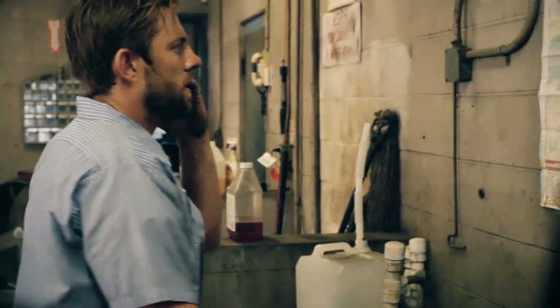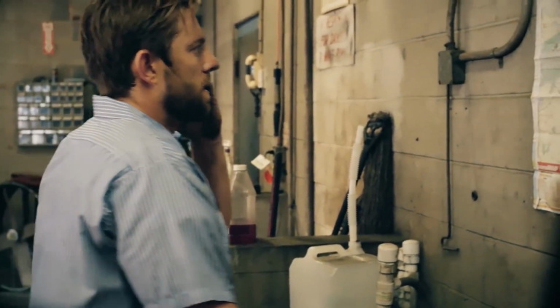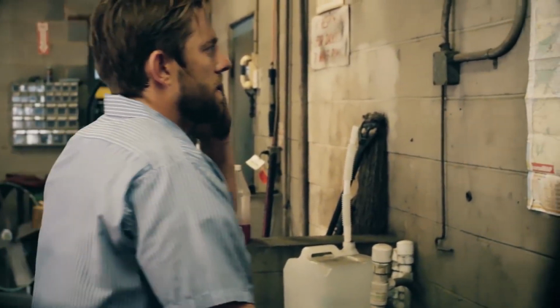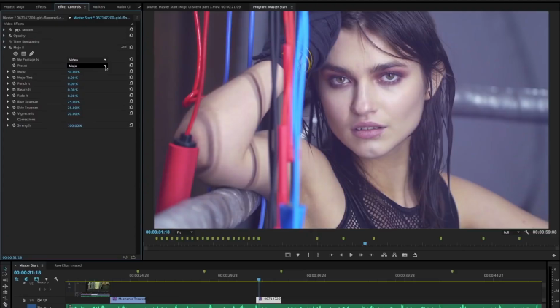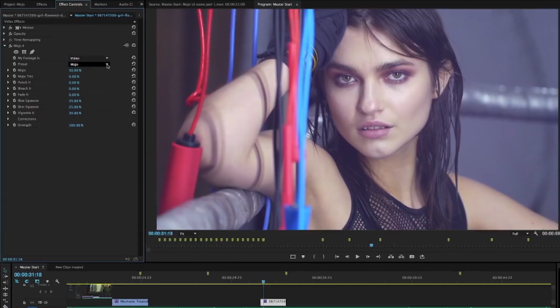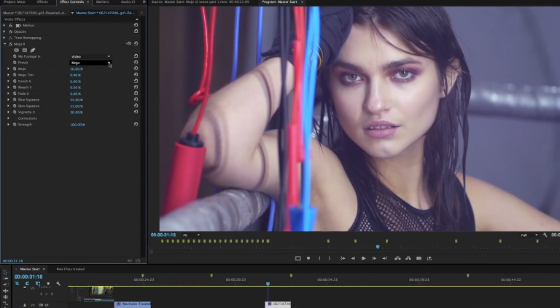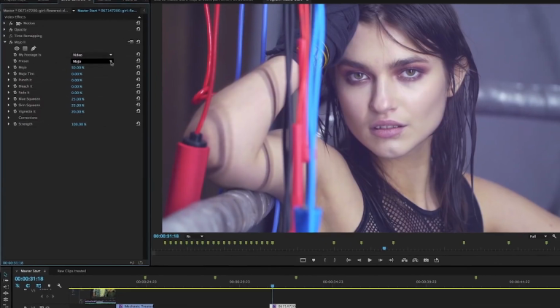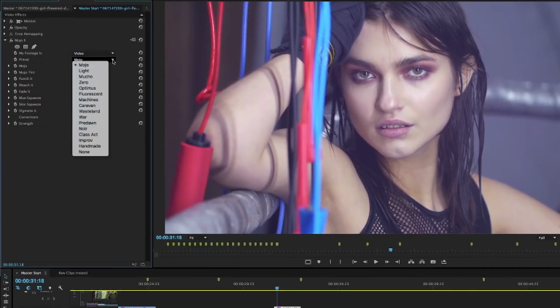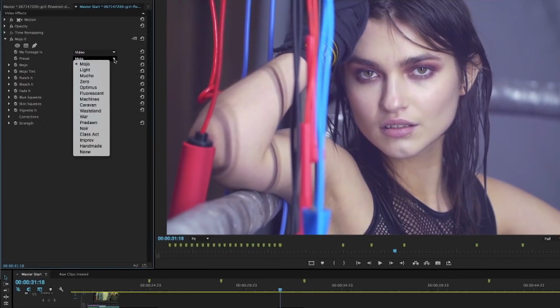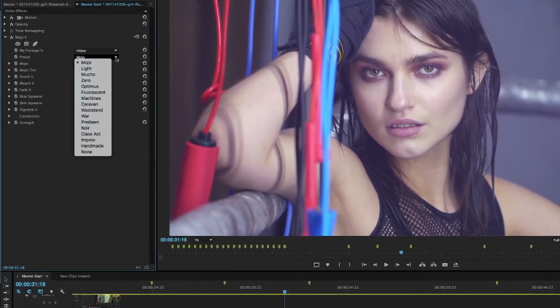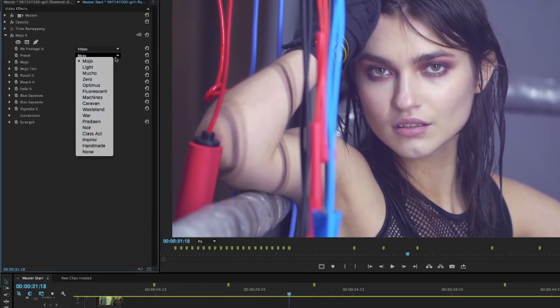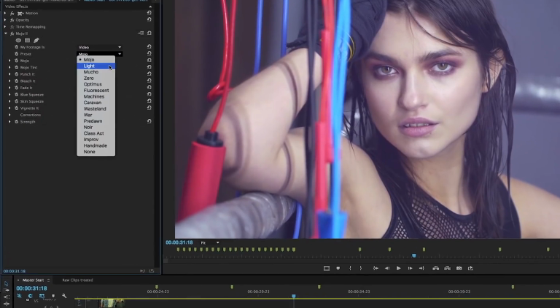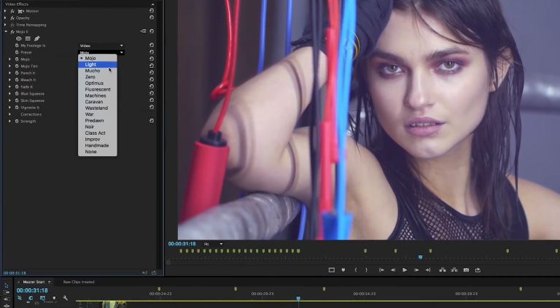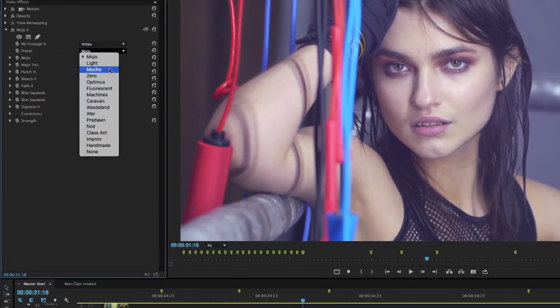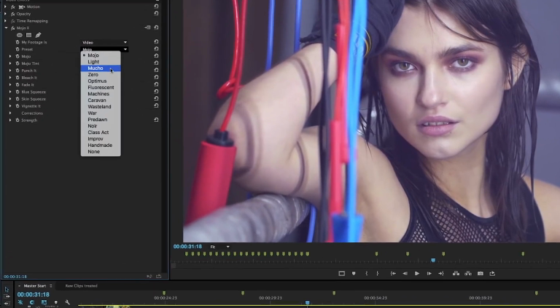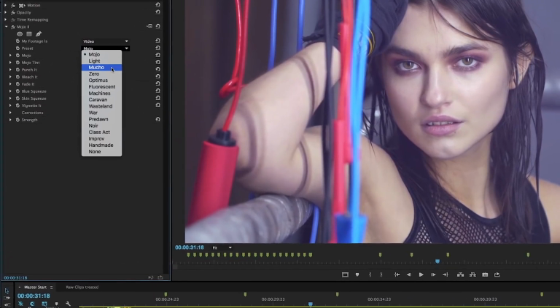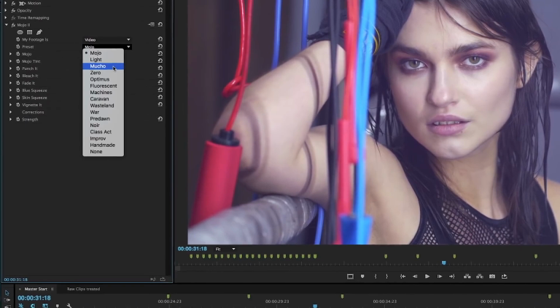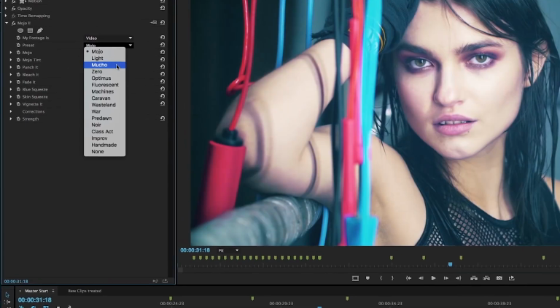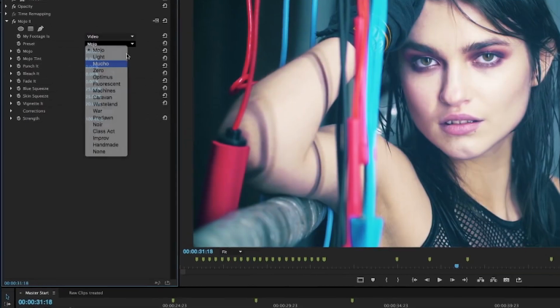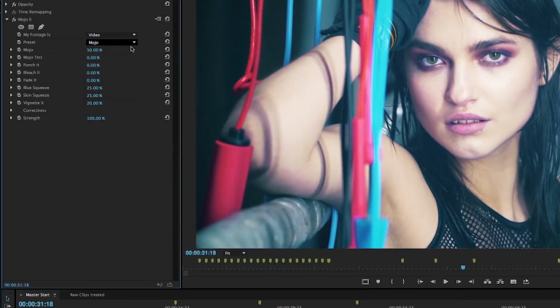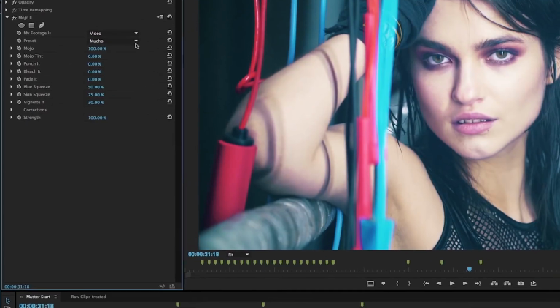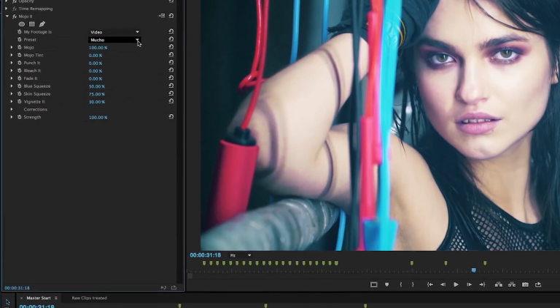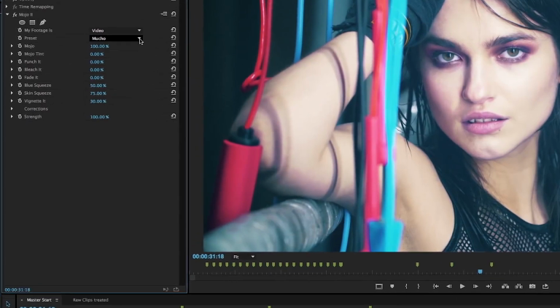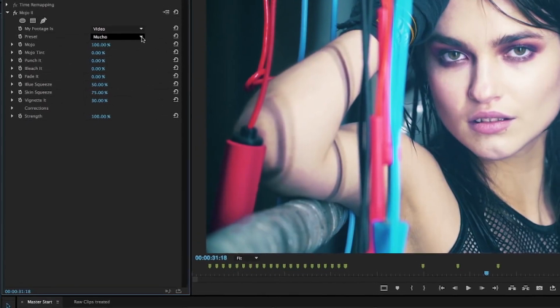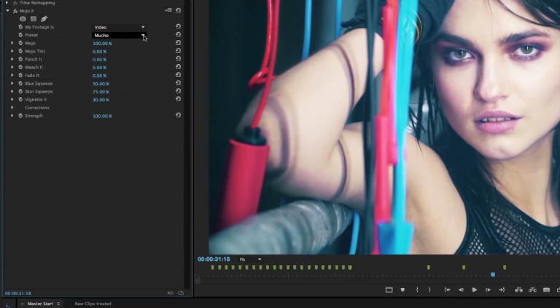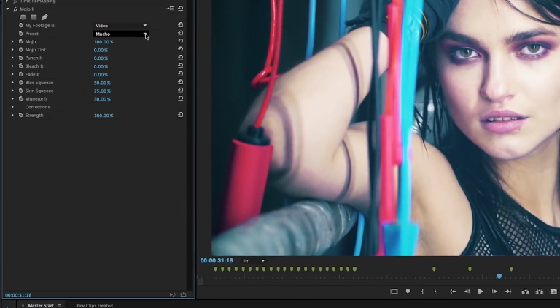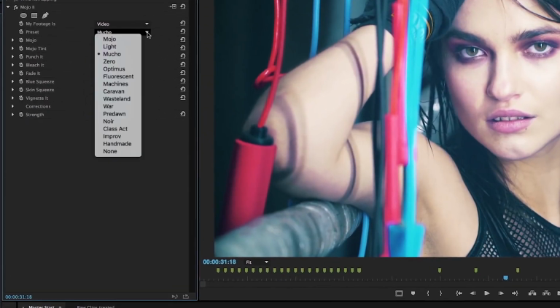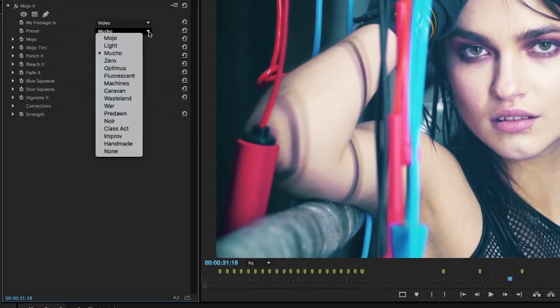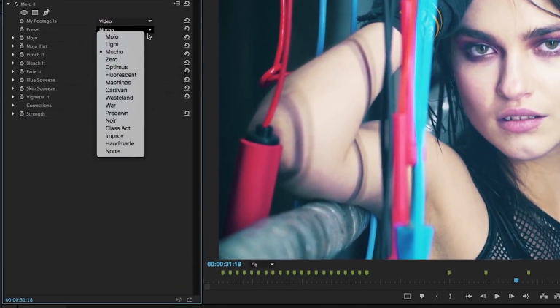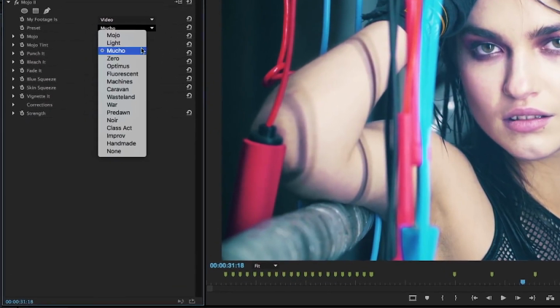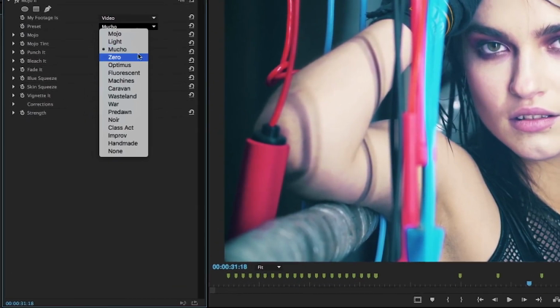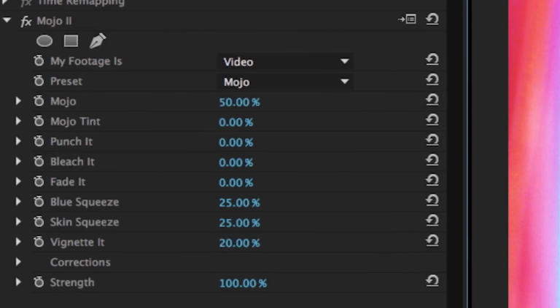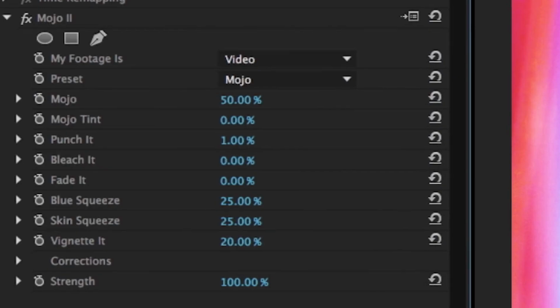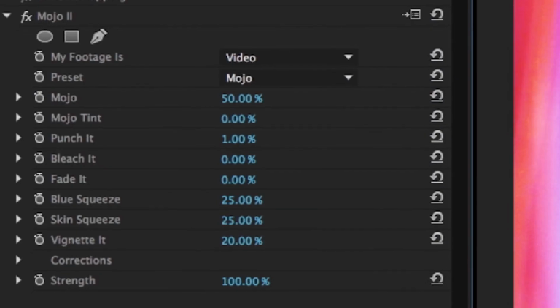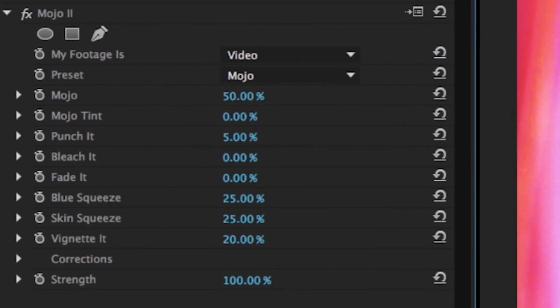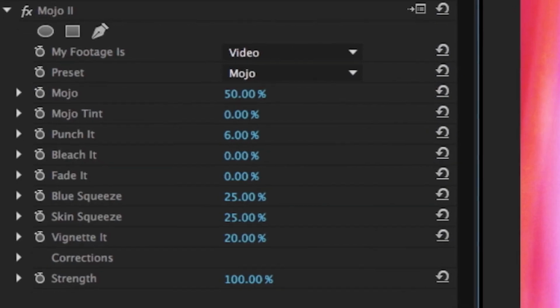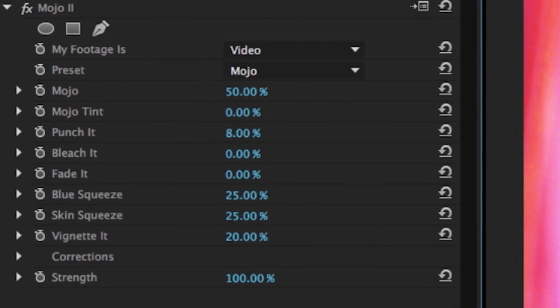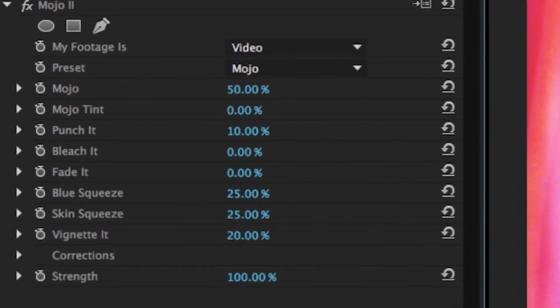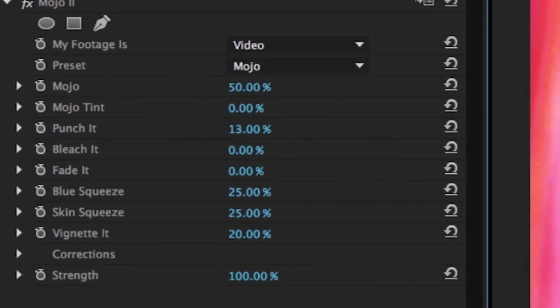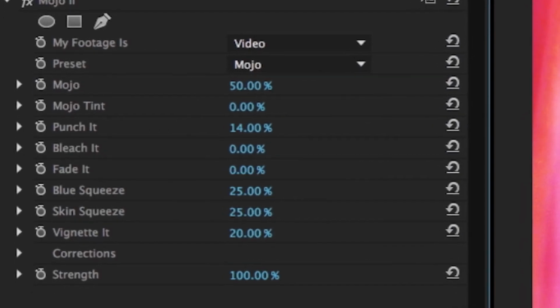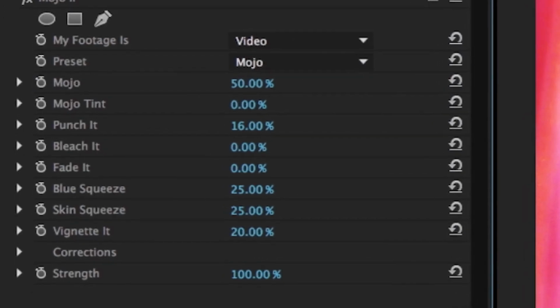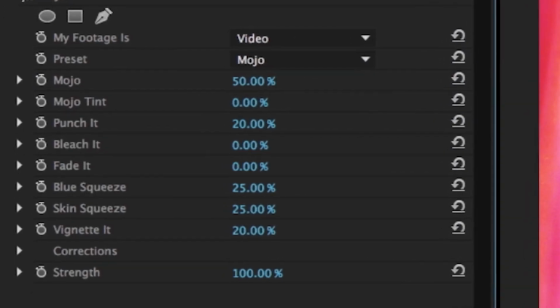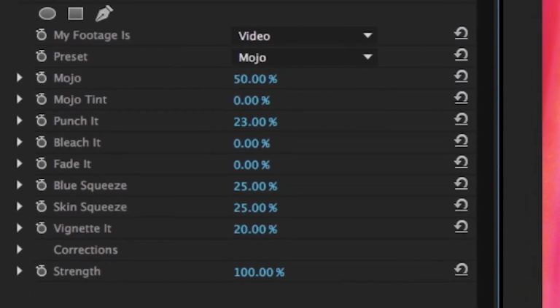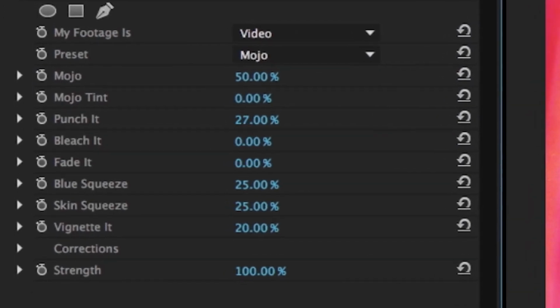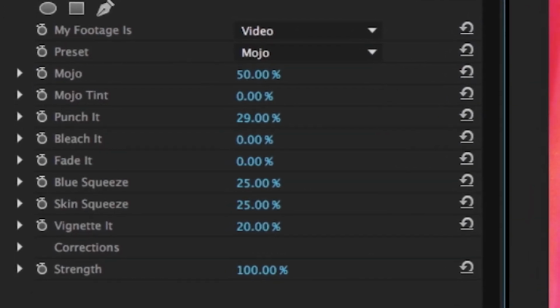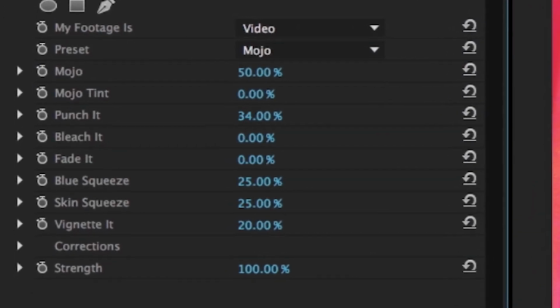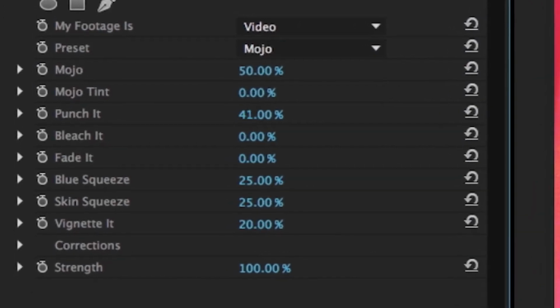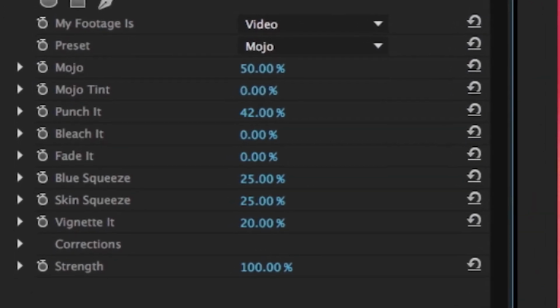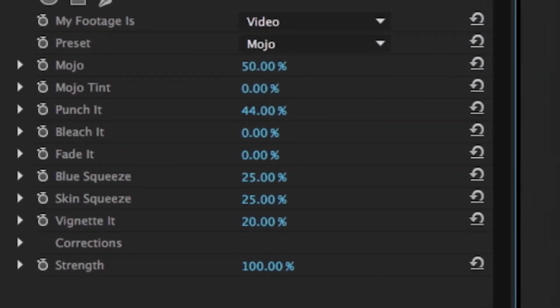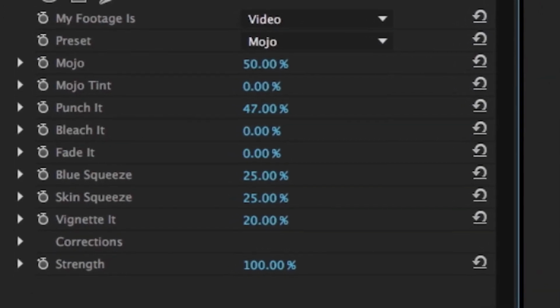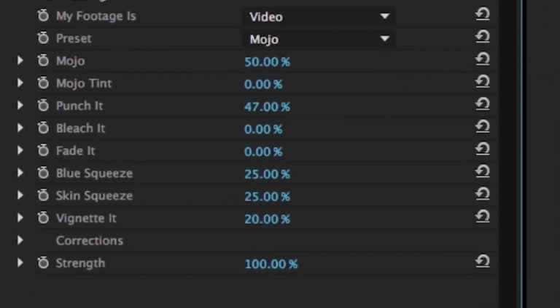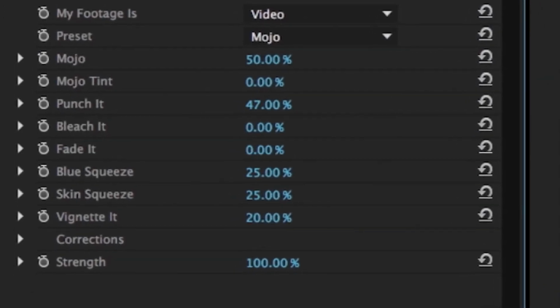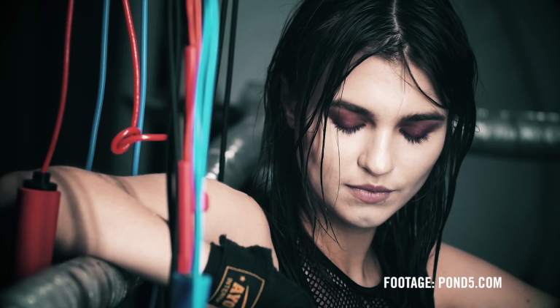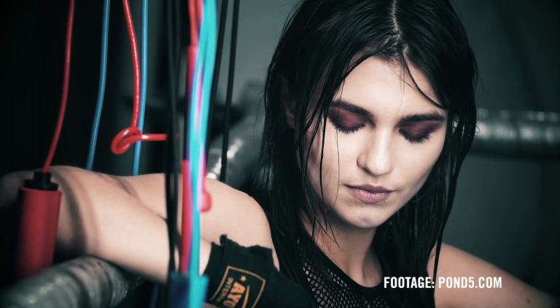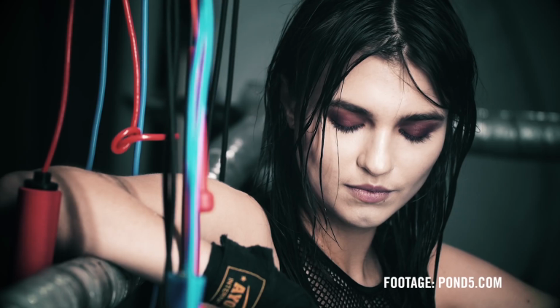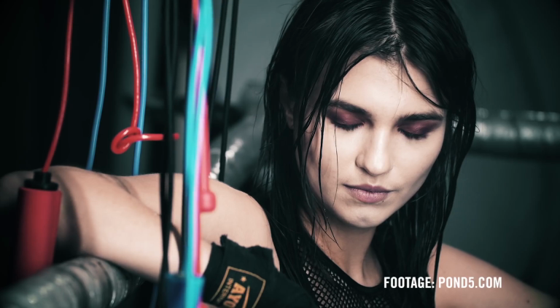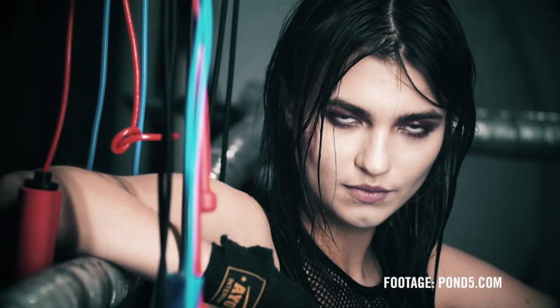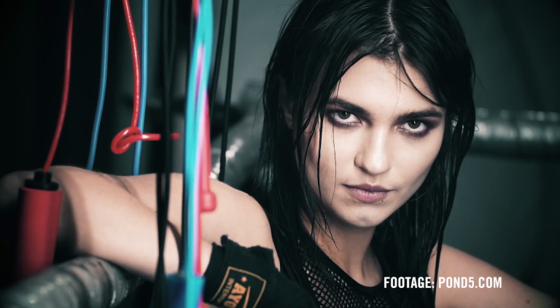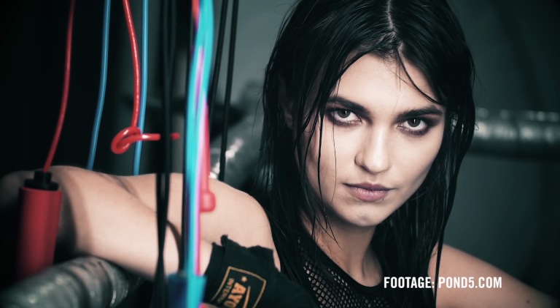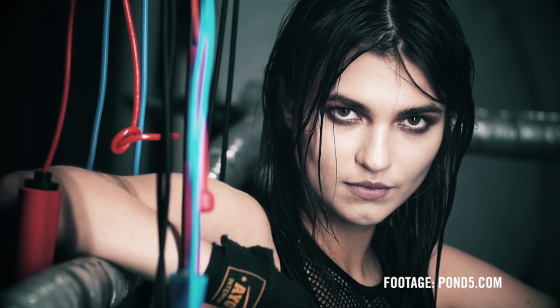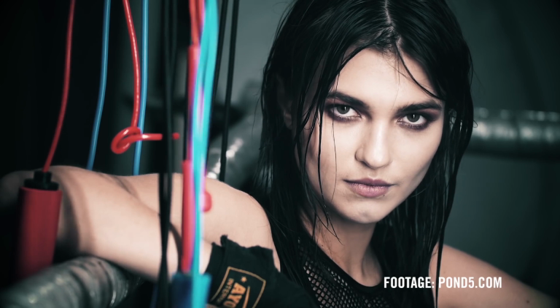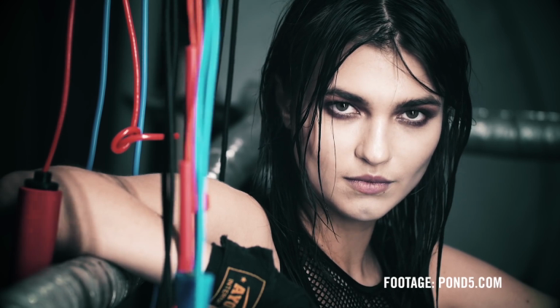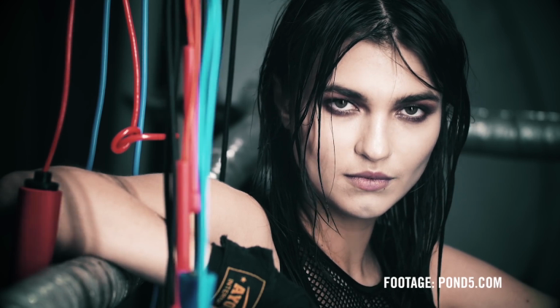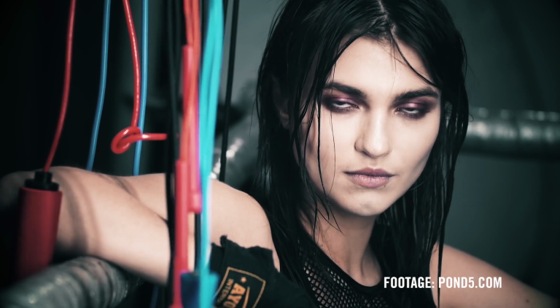Choose from built-in presets based on popular movies. Then, with just a few simple sliders, make the look your own.